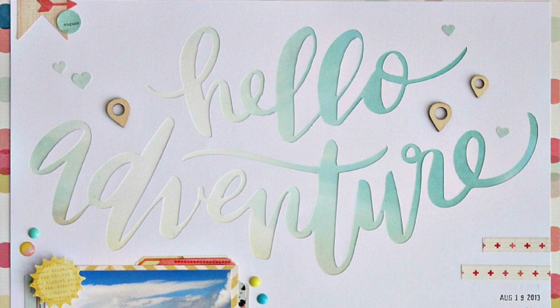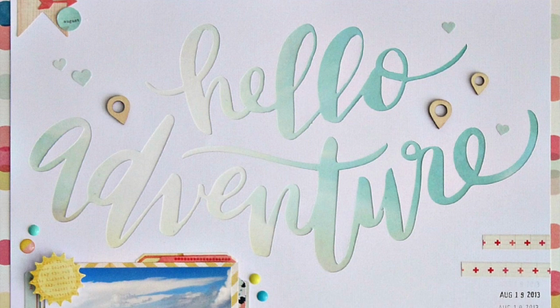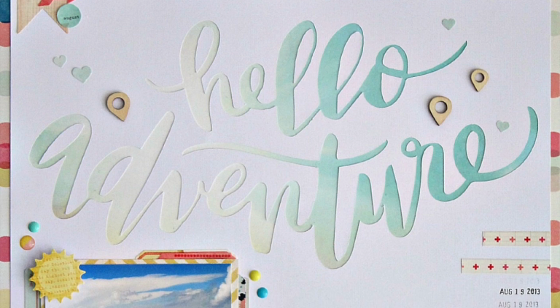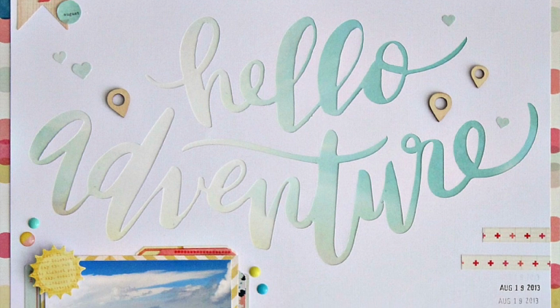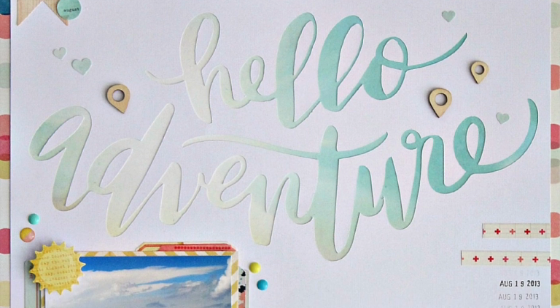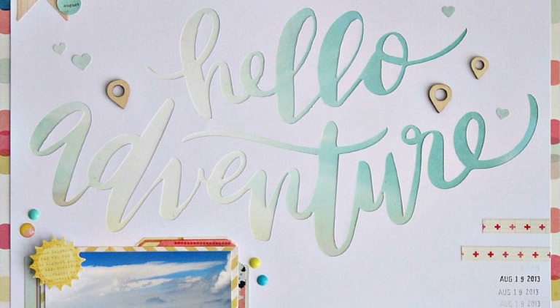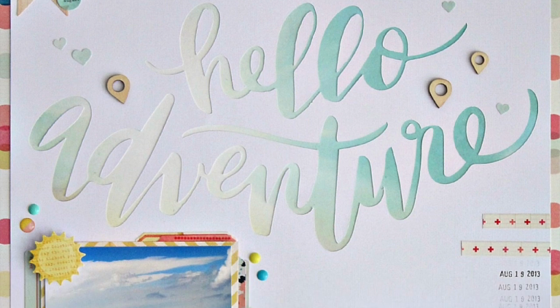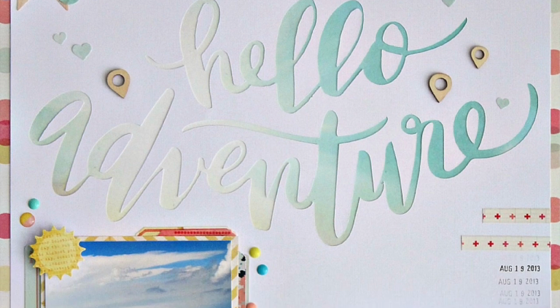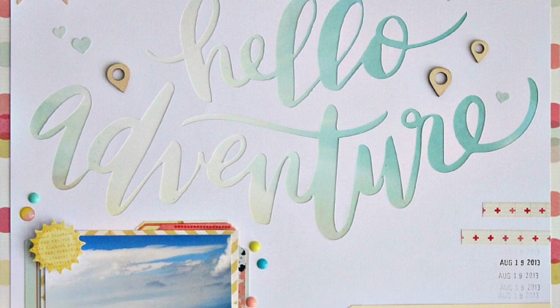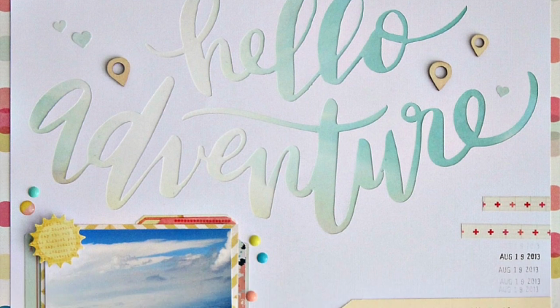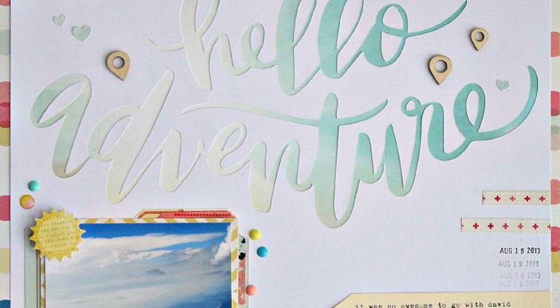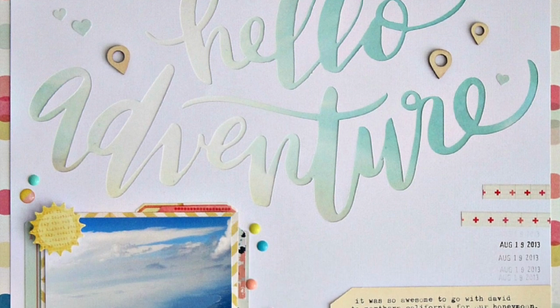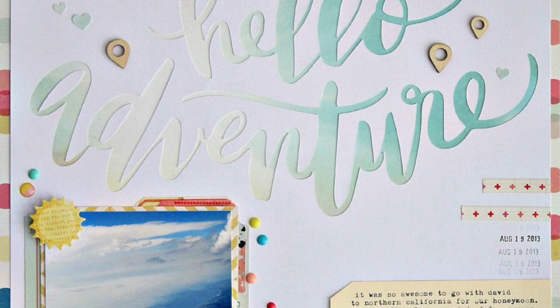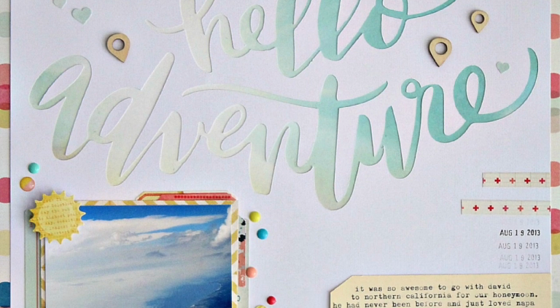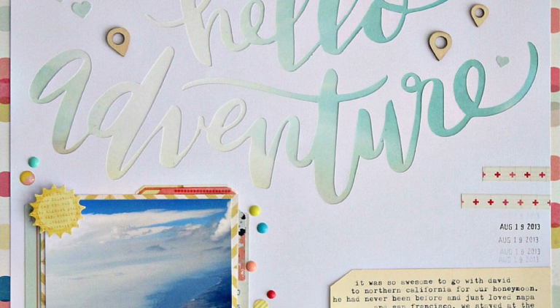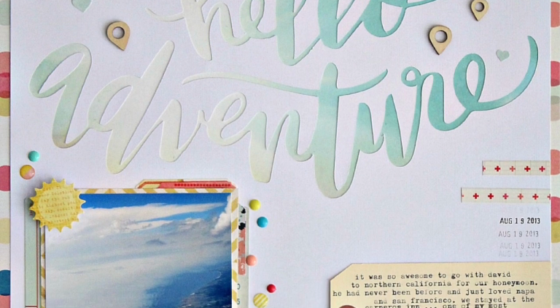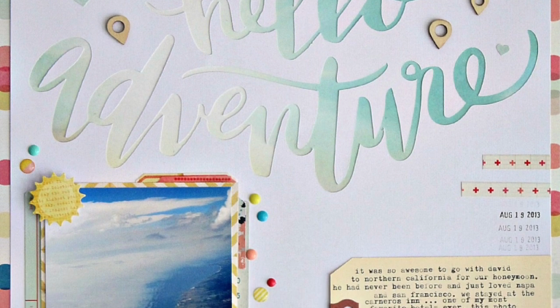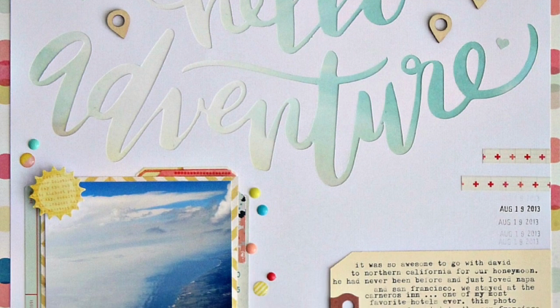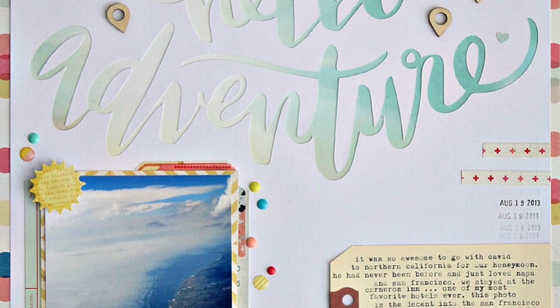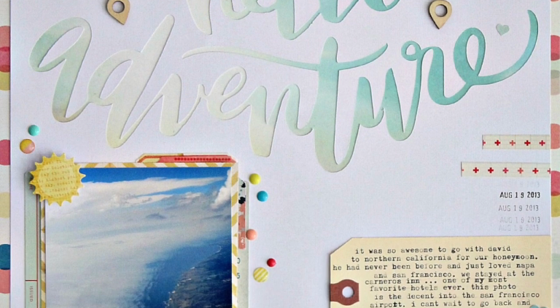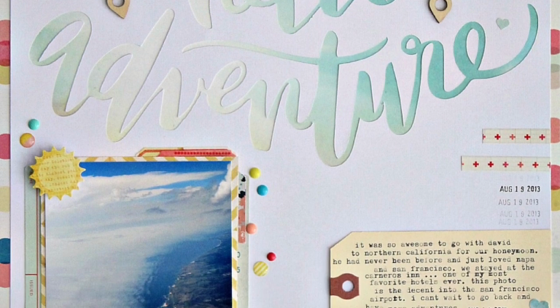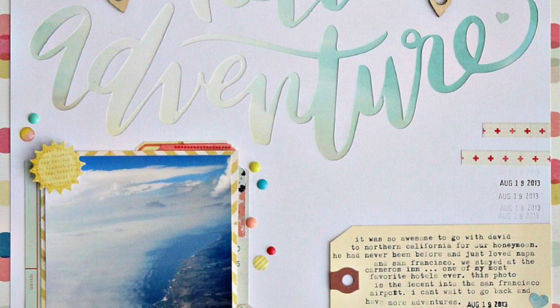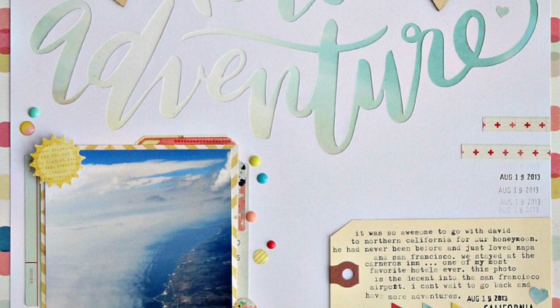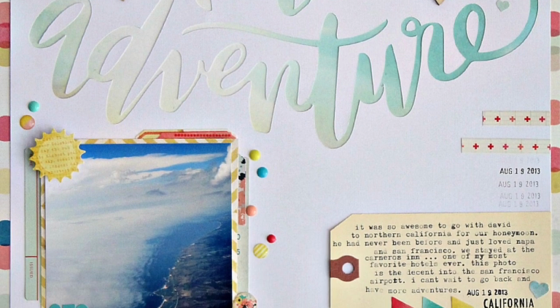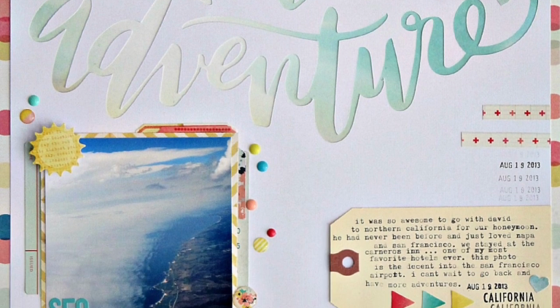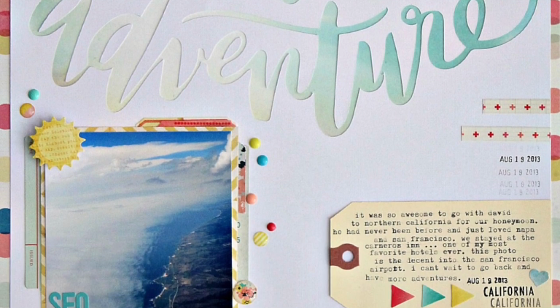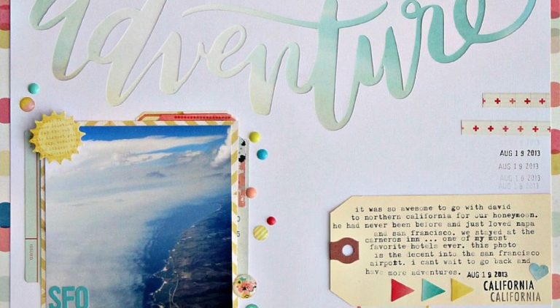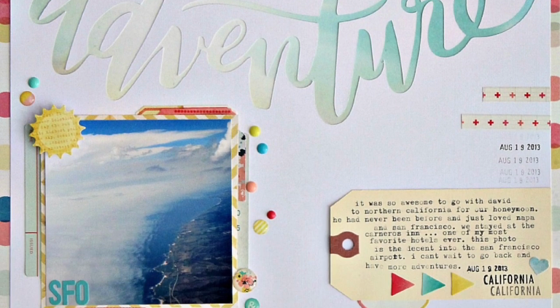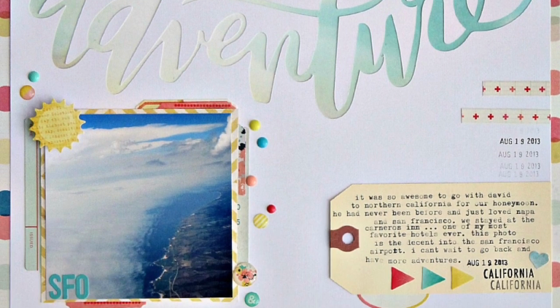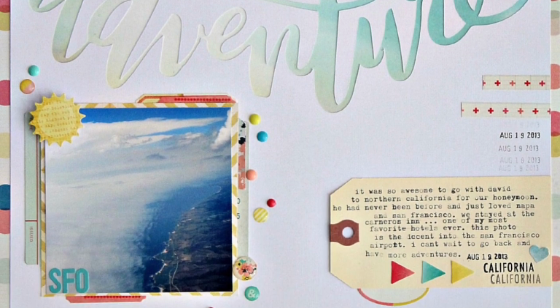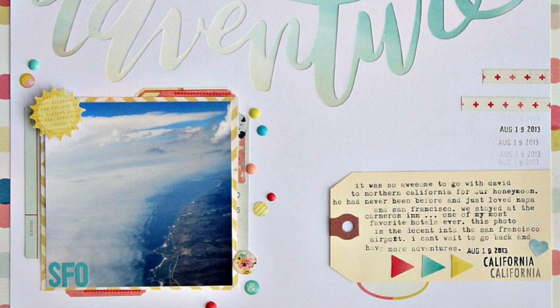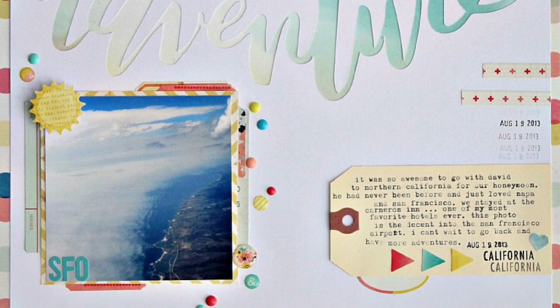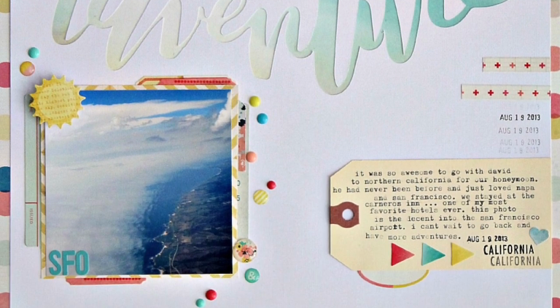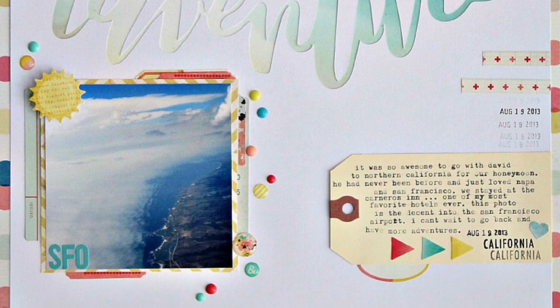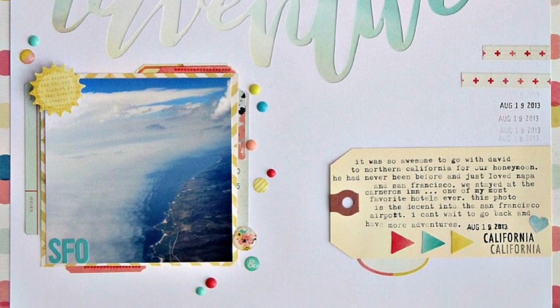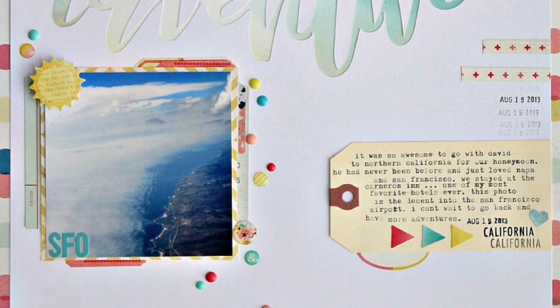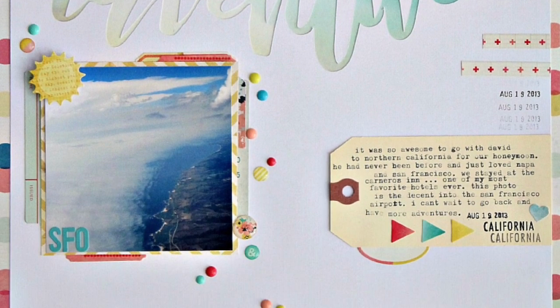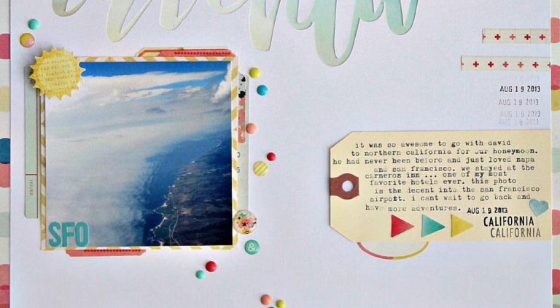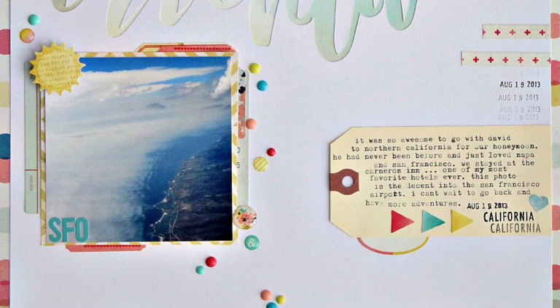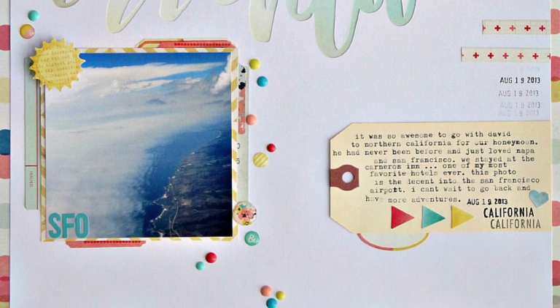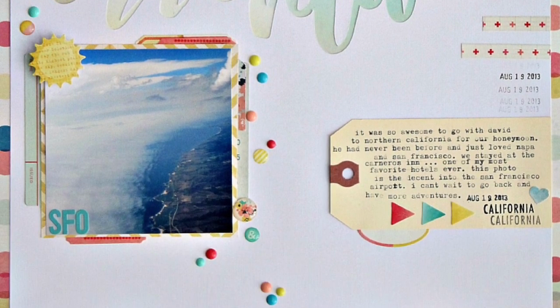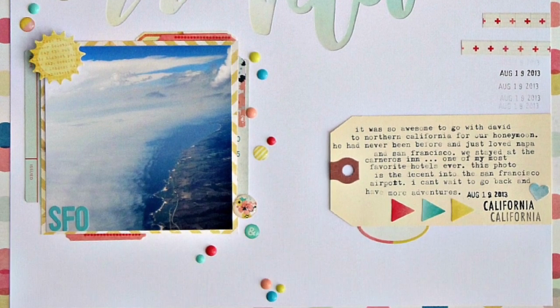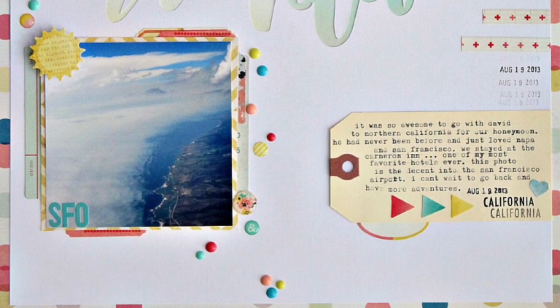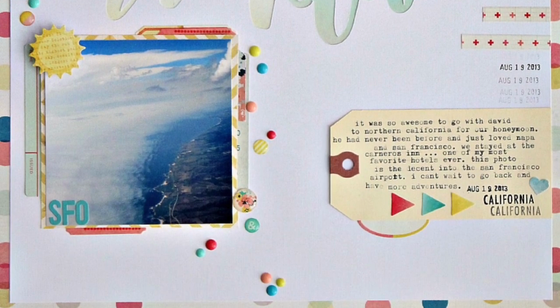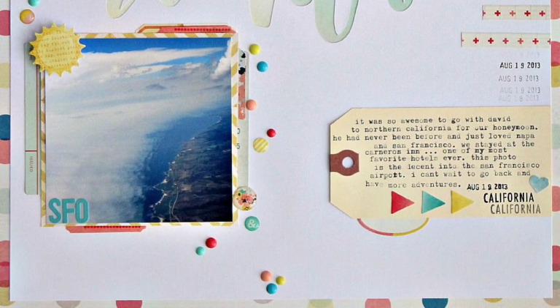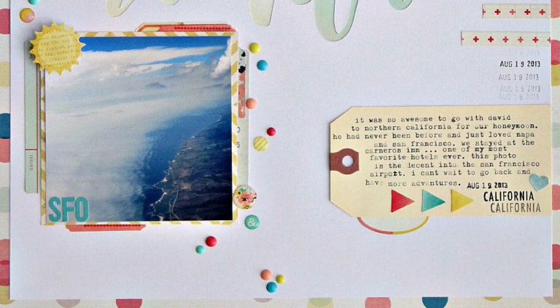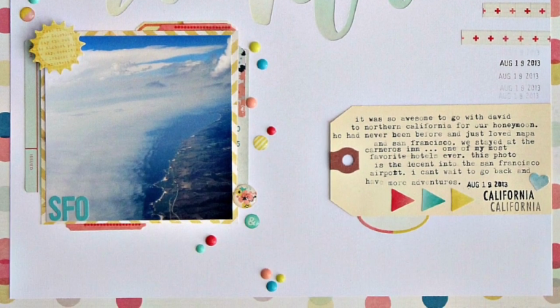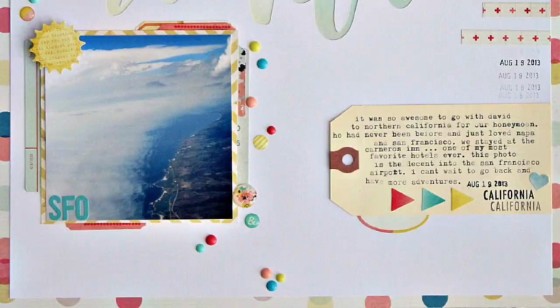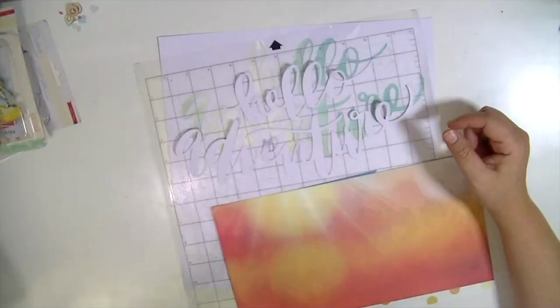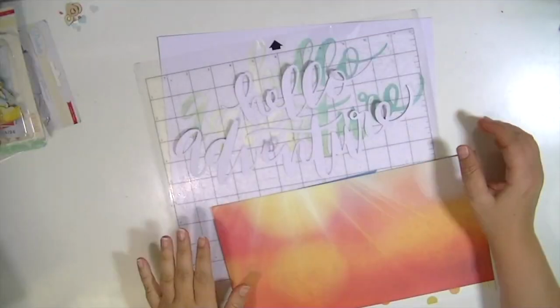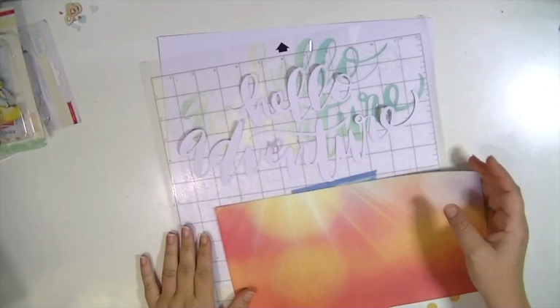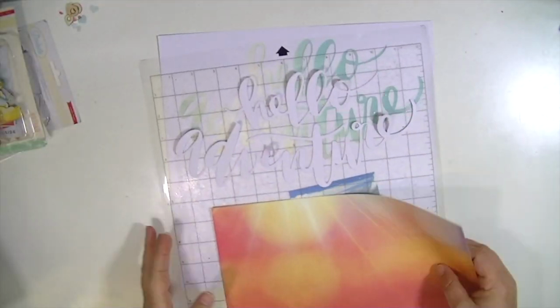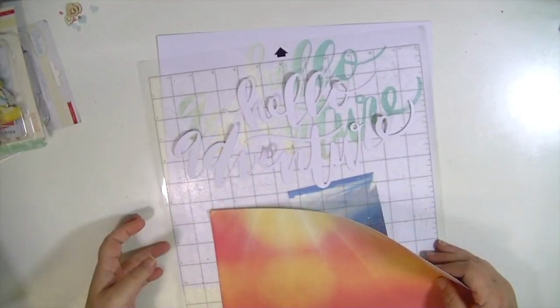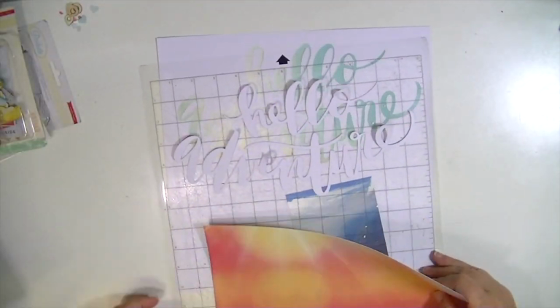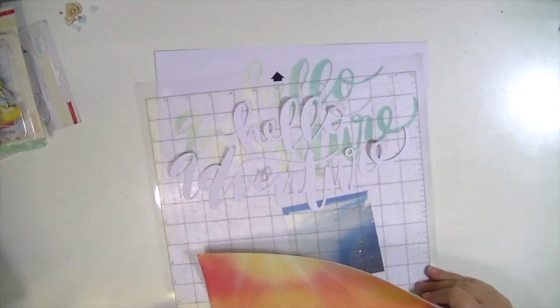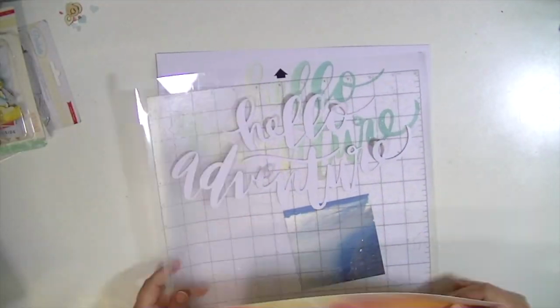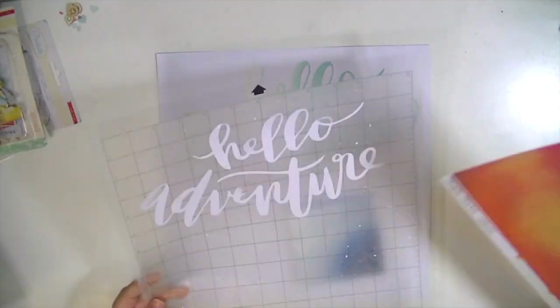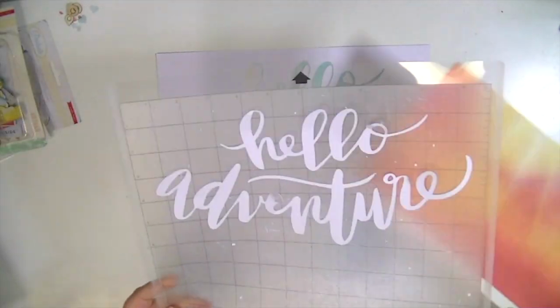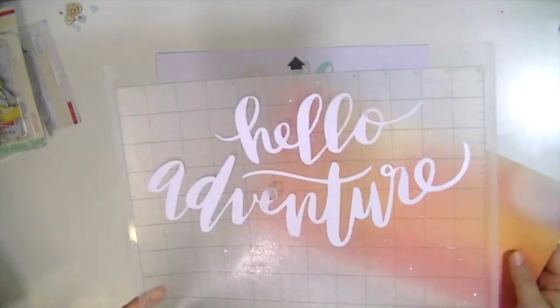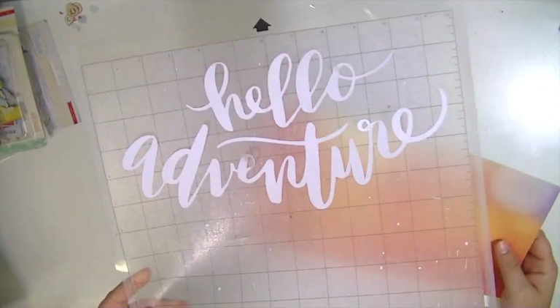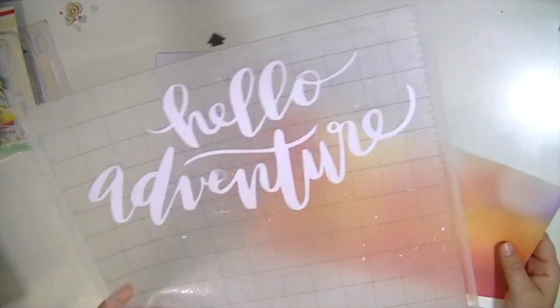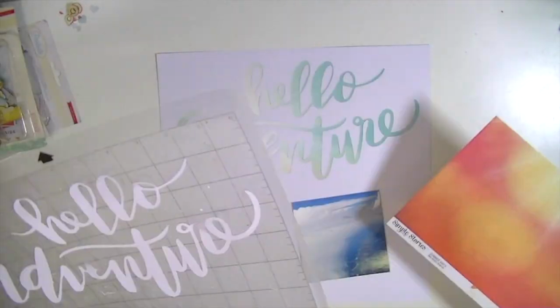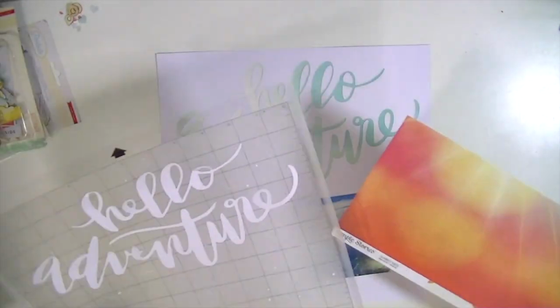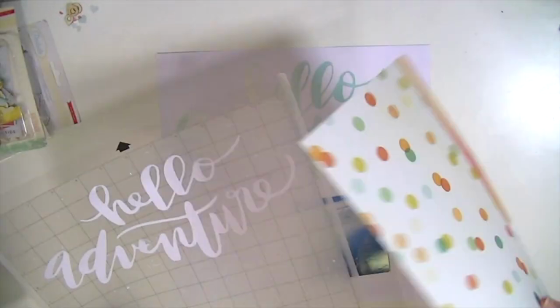Hey guys, Kate Kennedy here with my last layout using the June kit. I just couldn't put it away yet, even though the July kit is gorgeous.